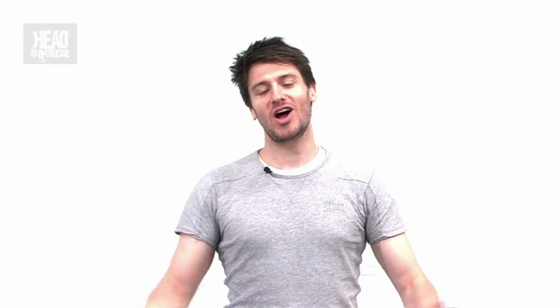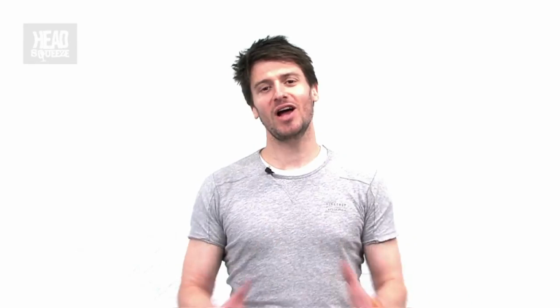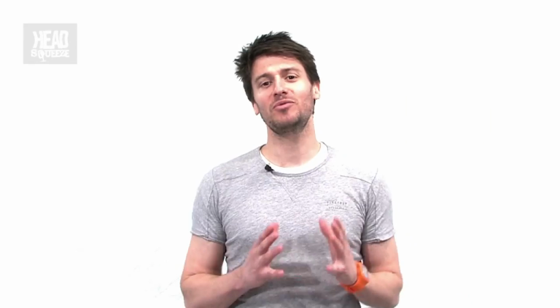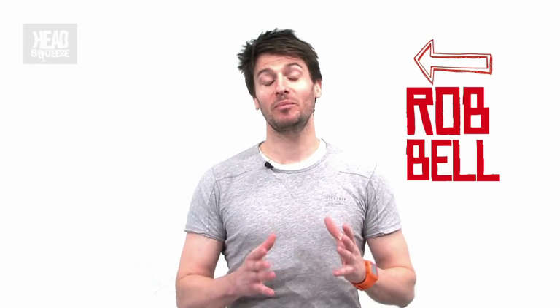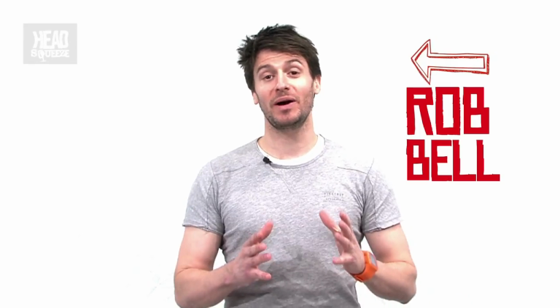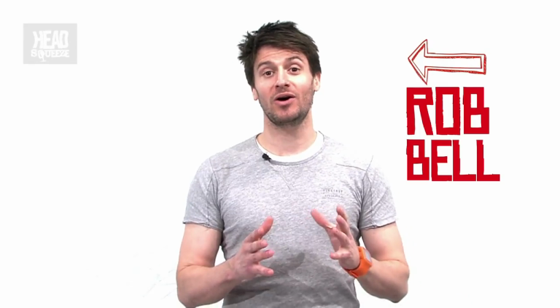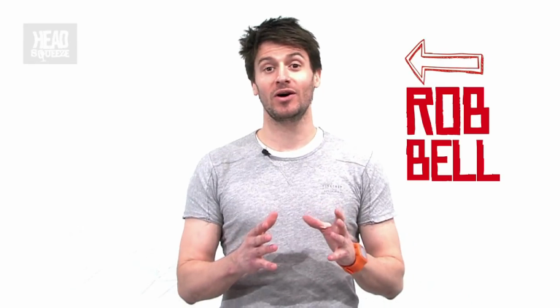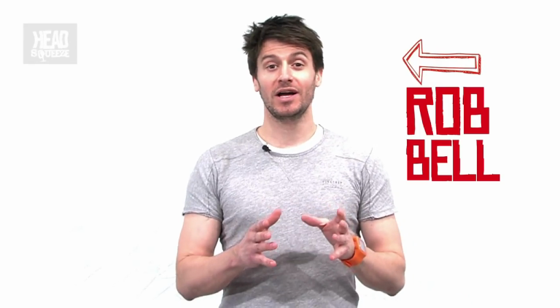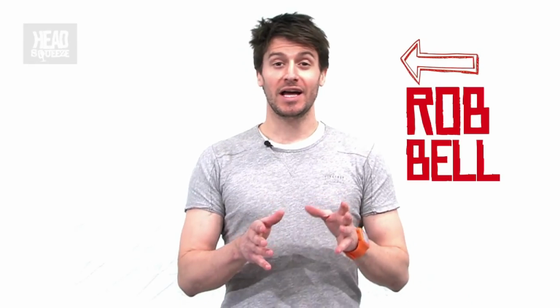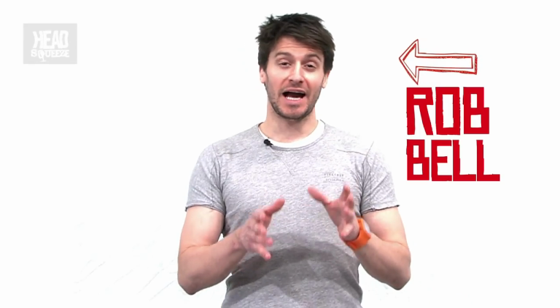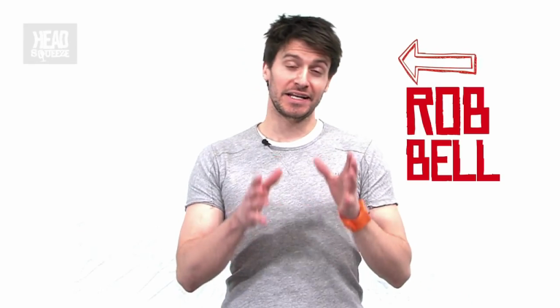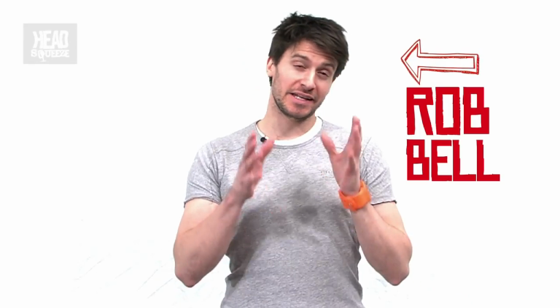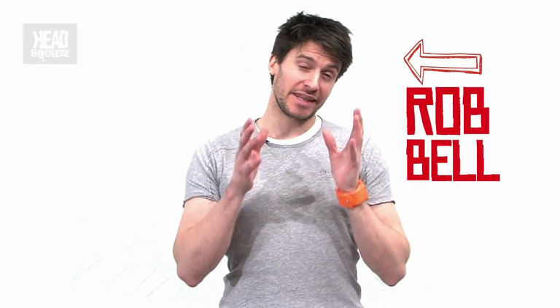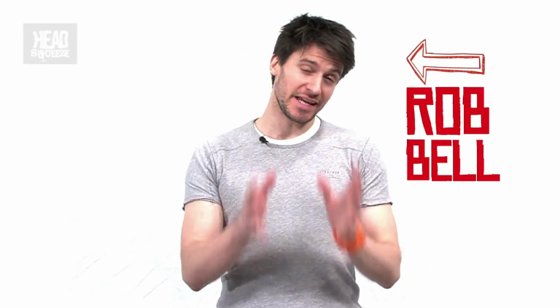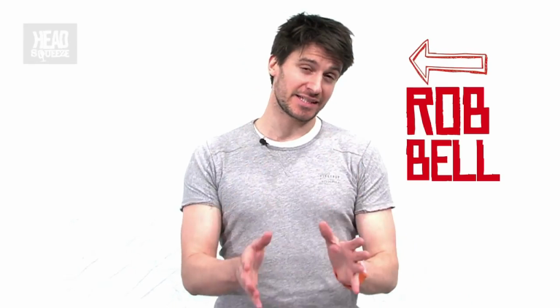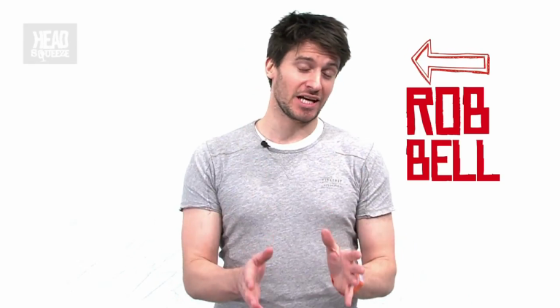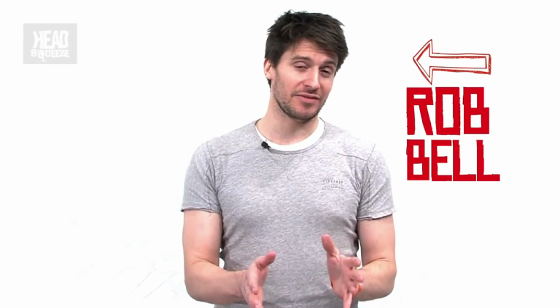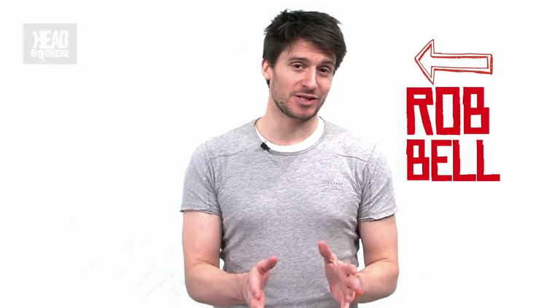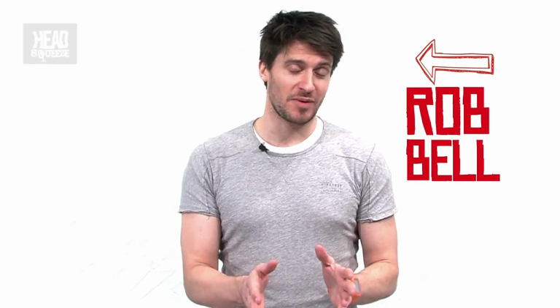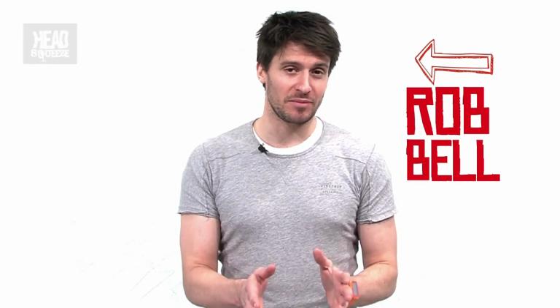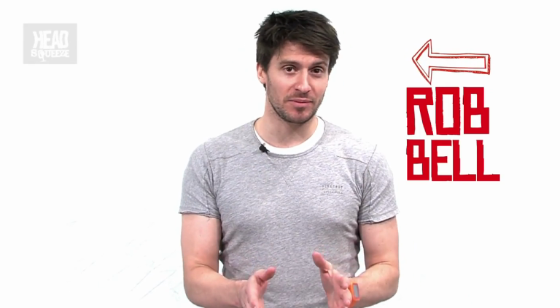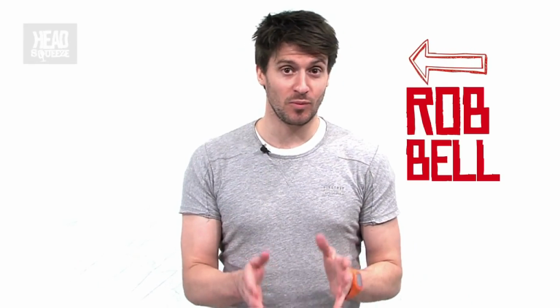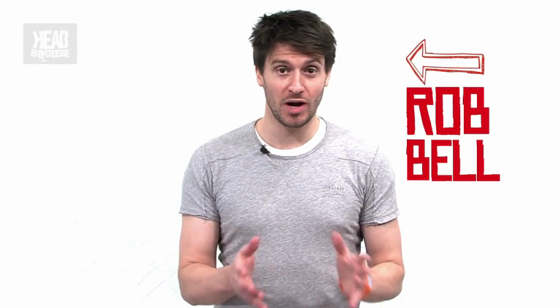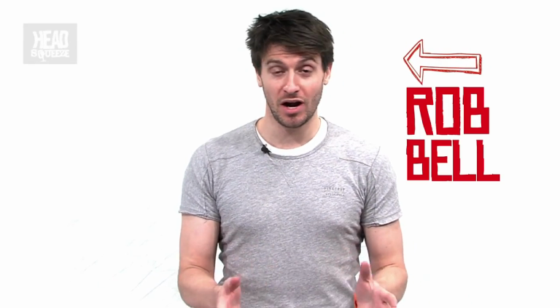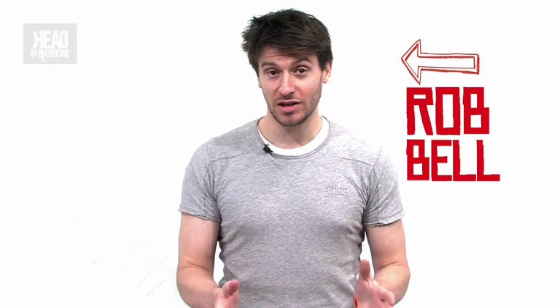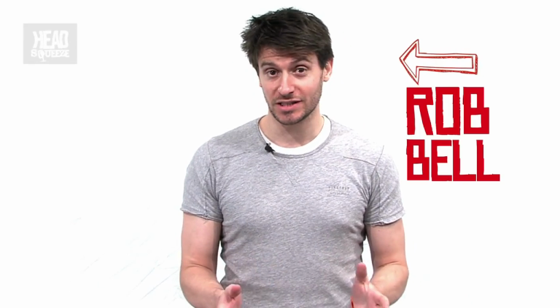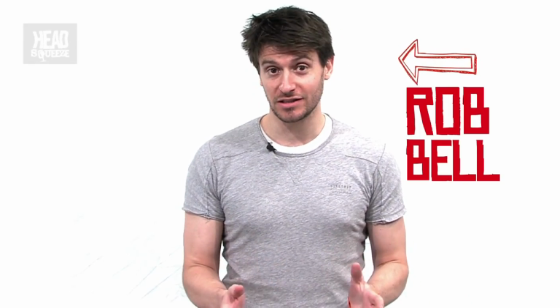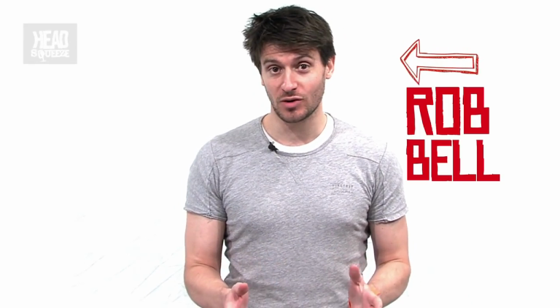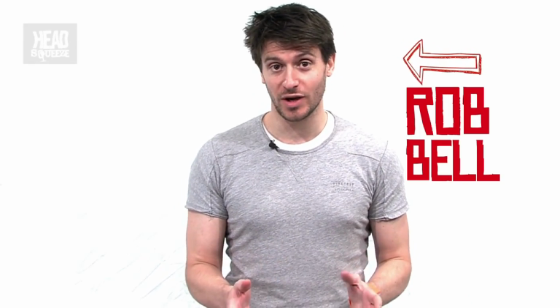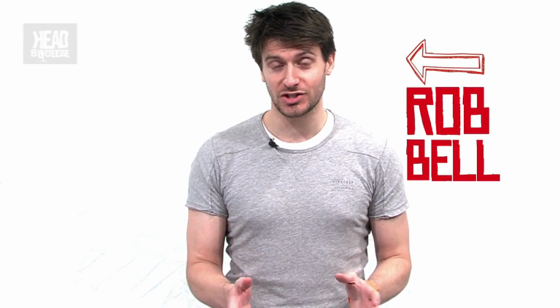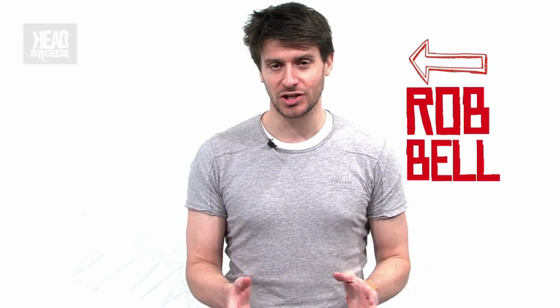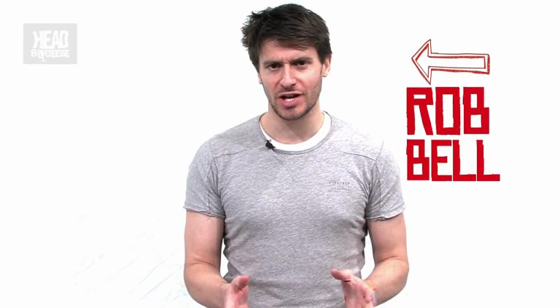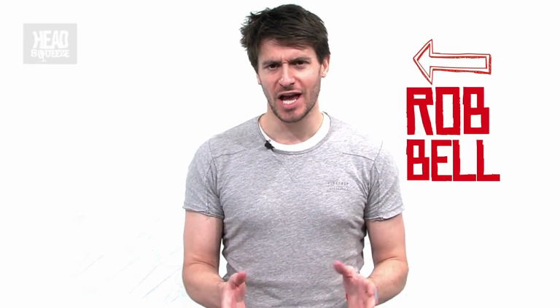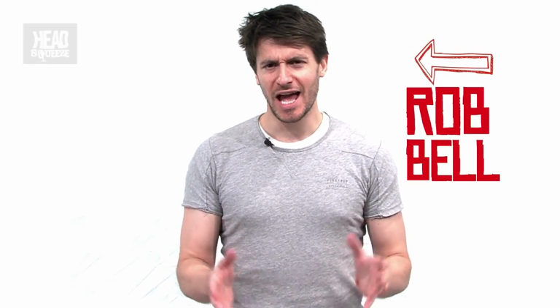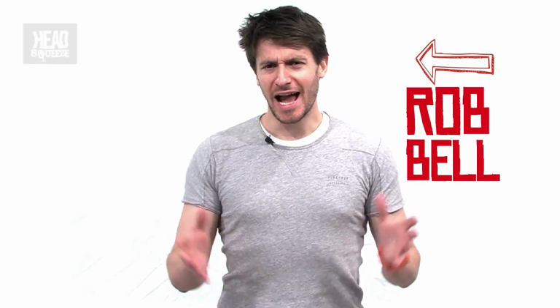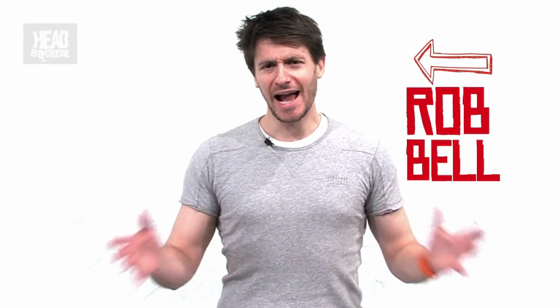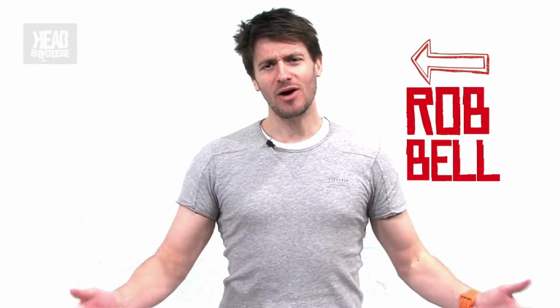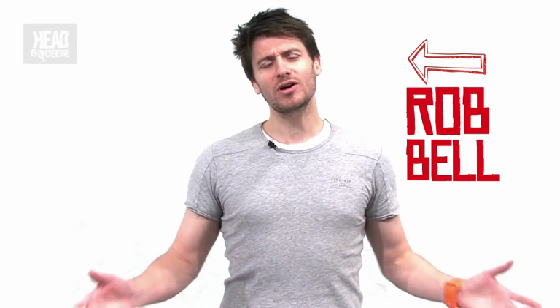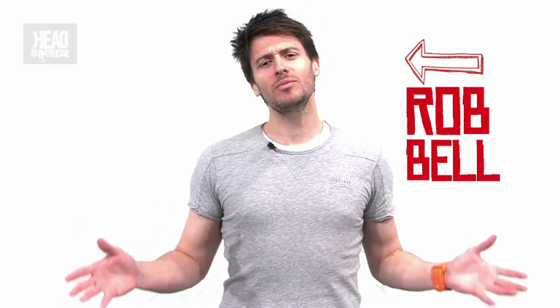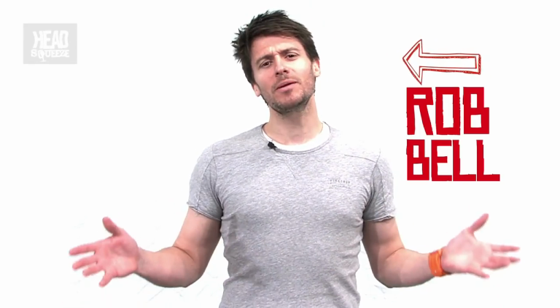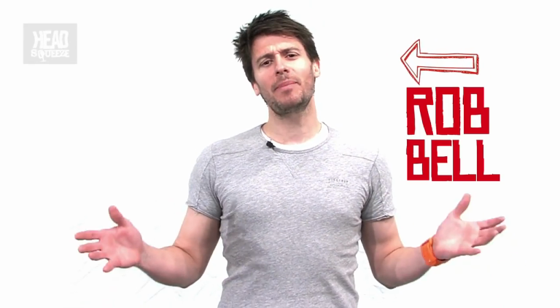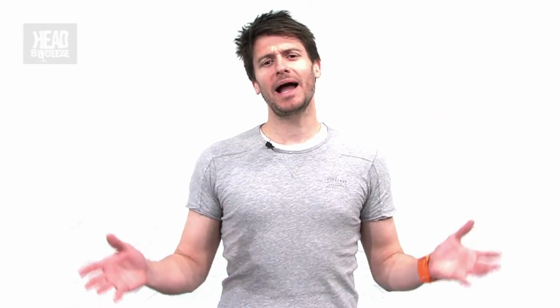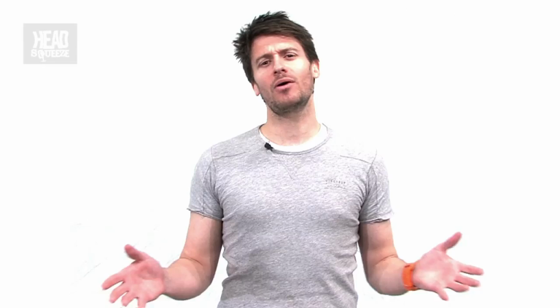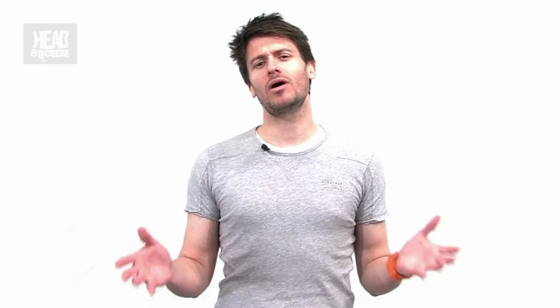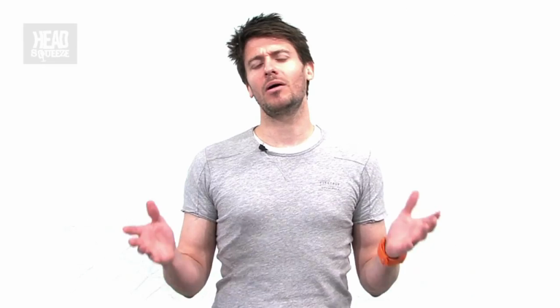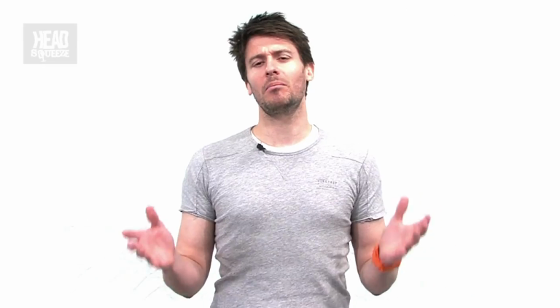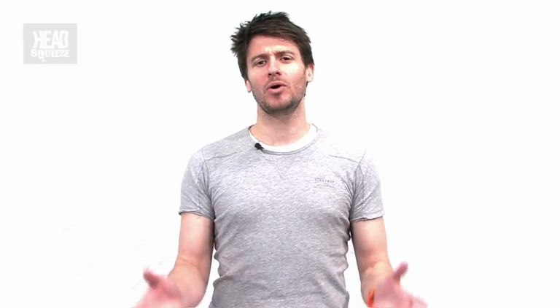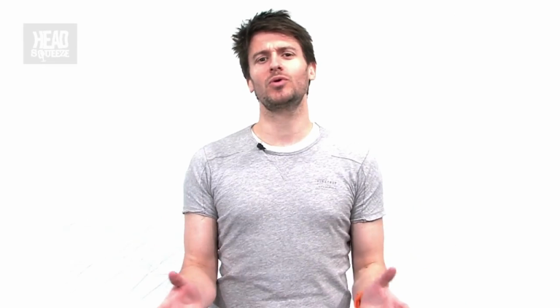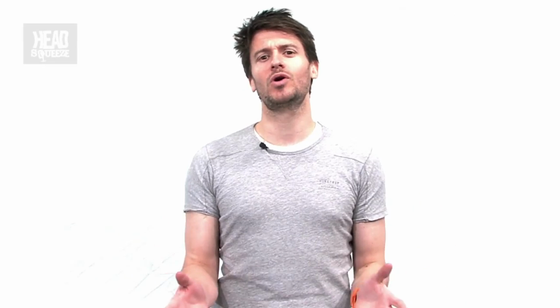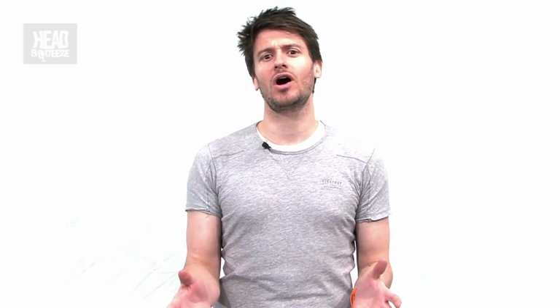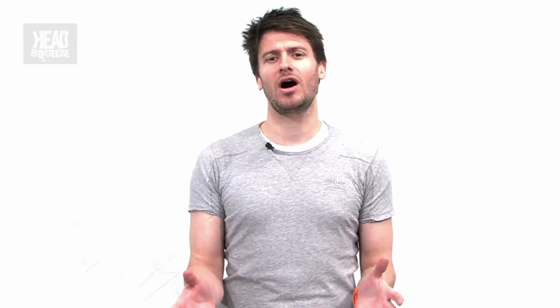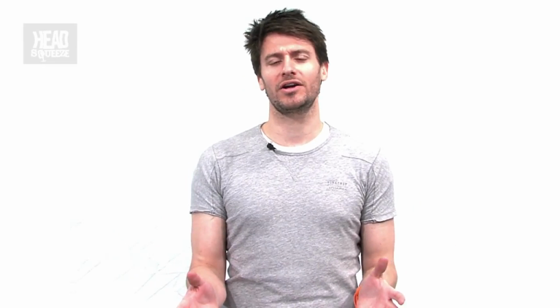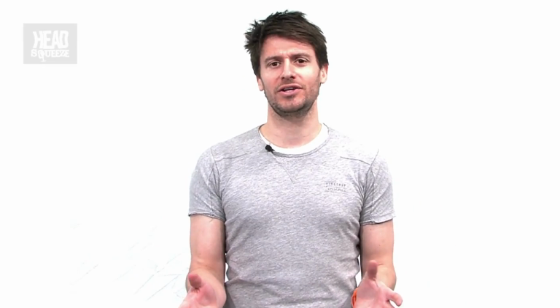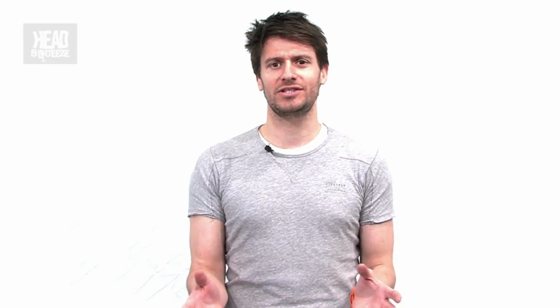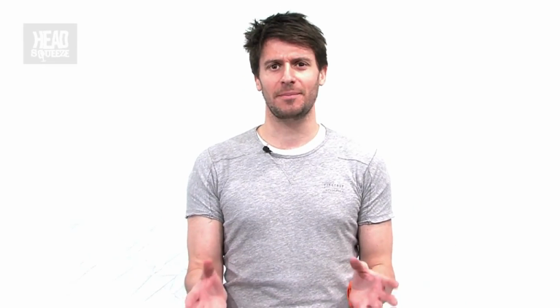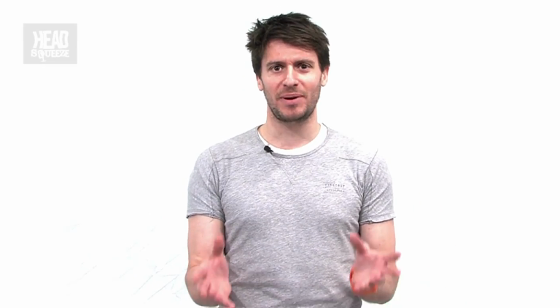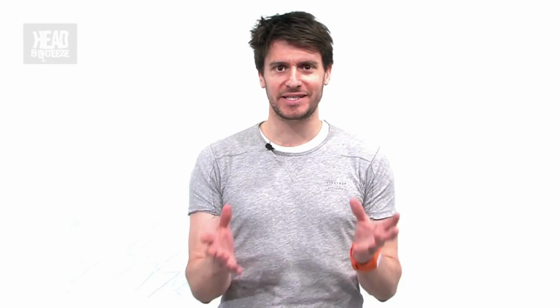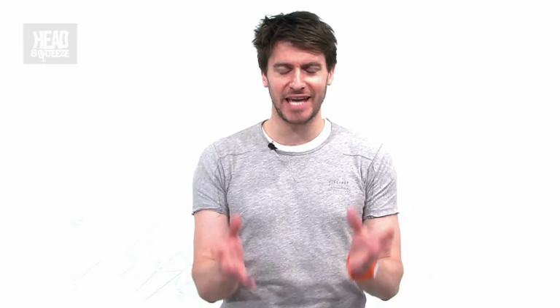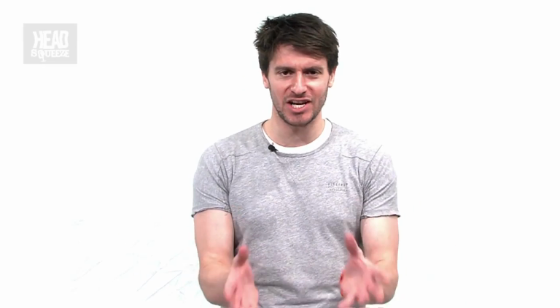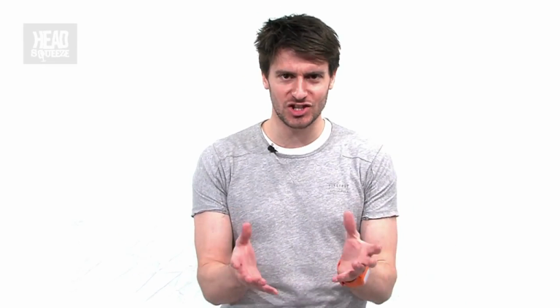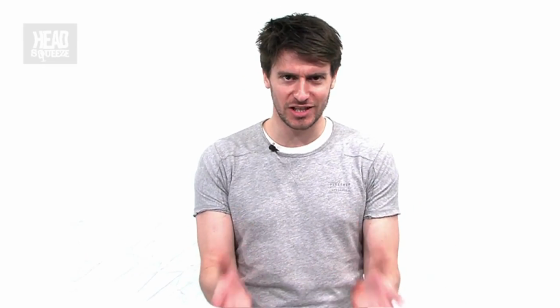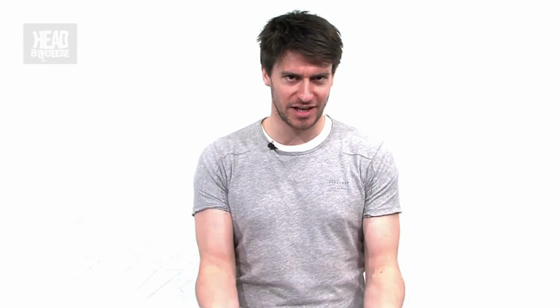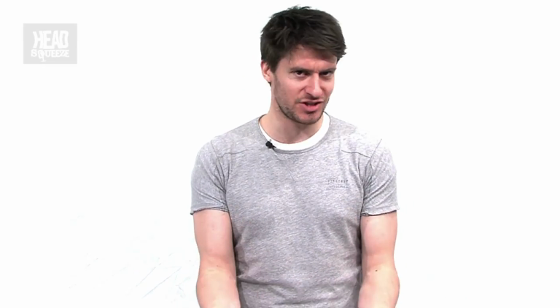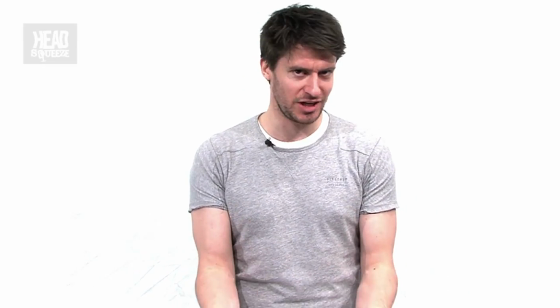I'm Rob Bell and in this live experiment we're asking the question: how can we power a model car using potential energy?